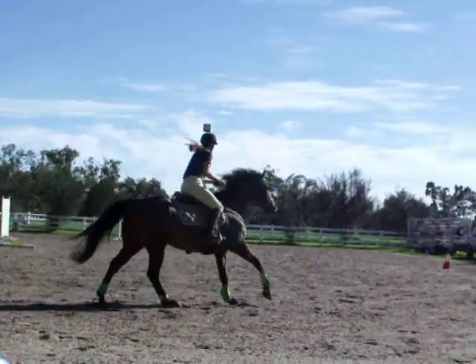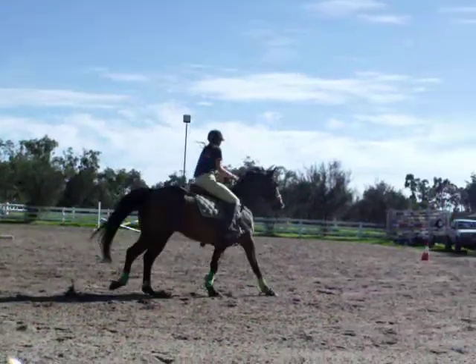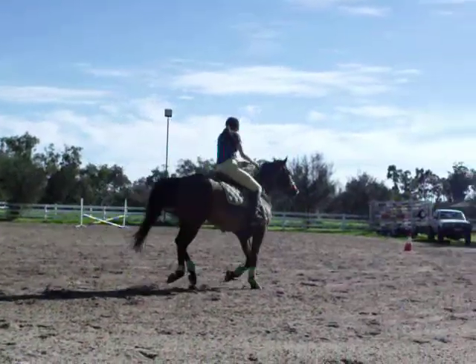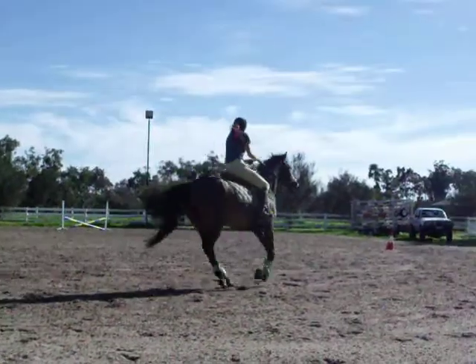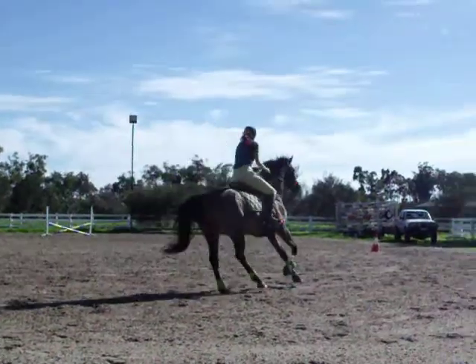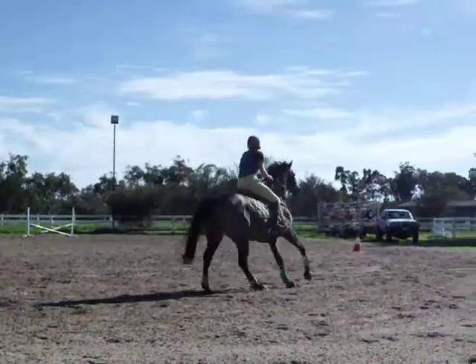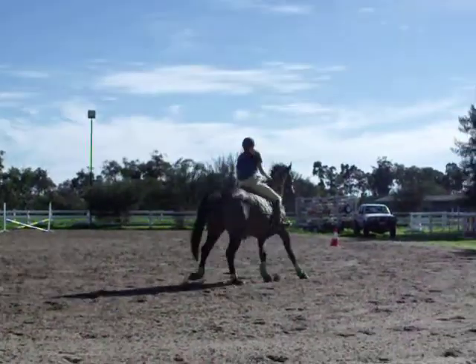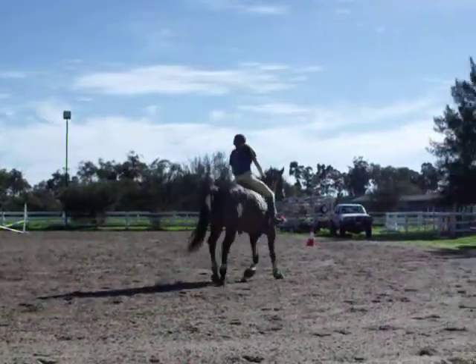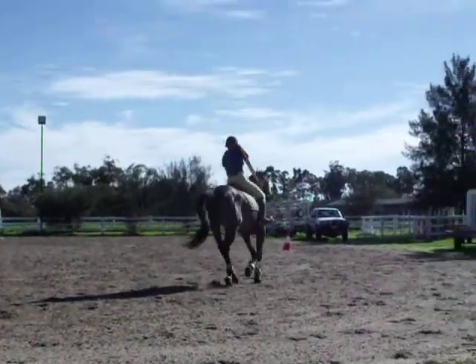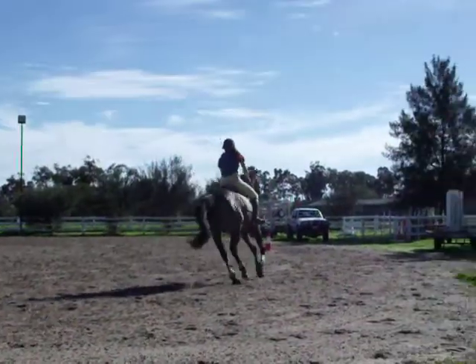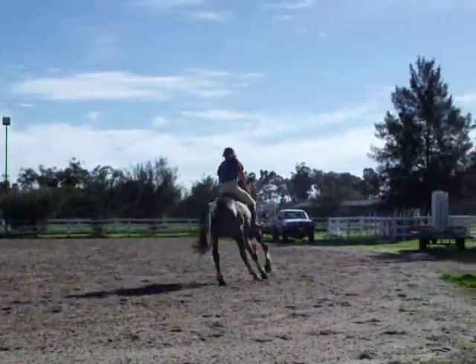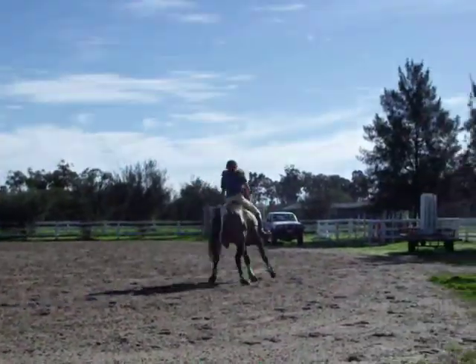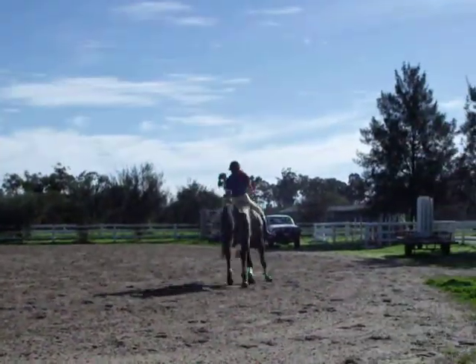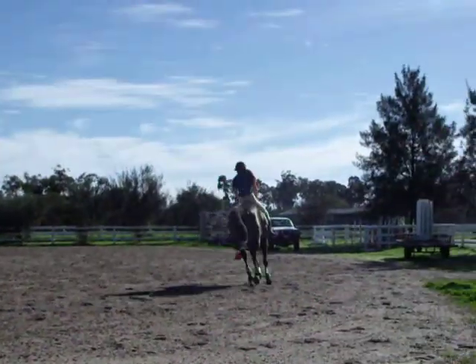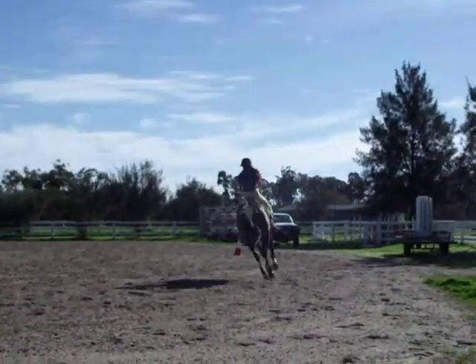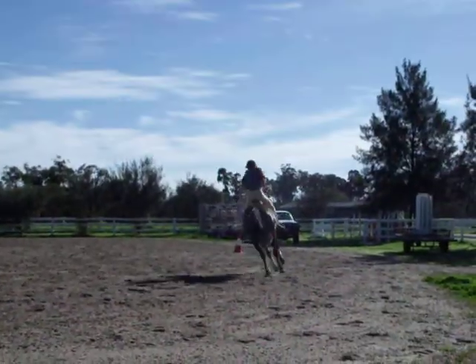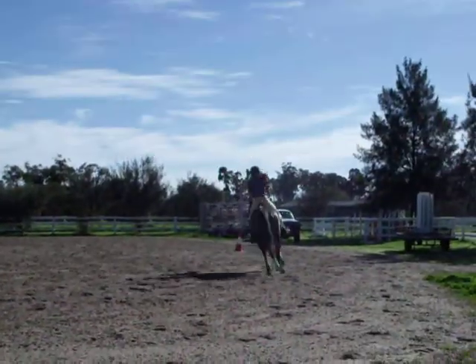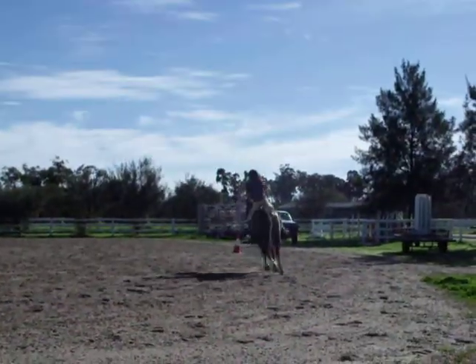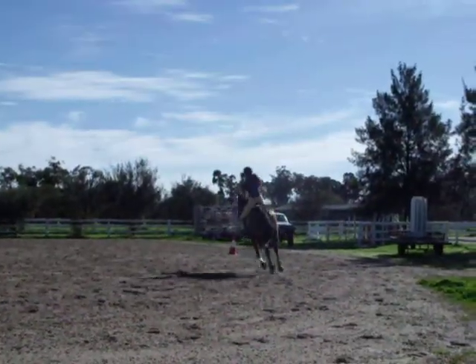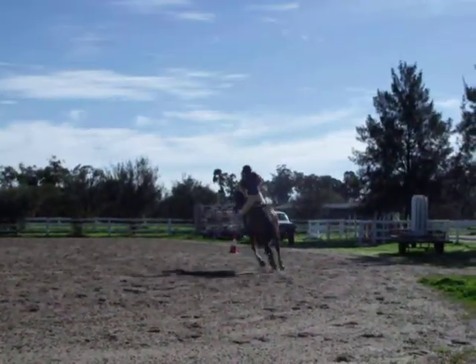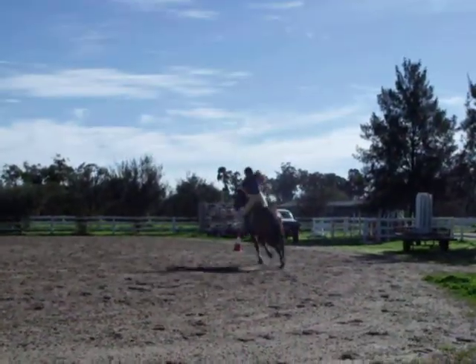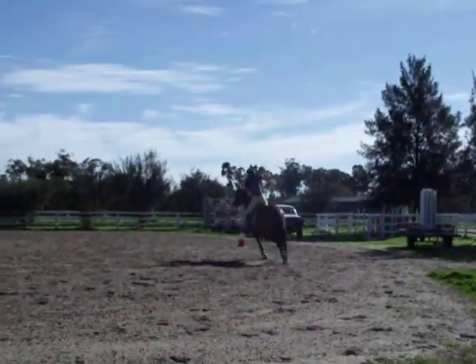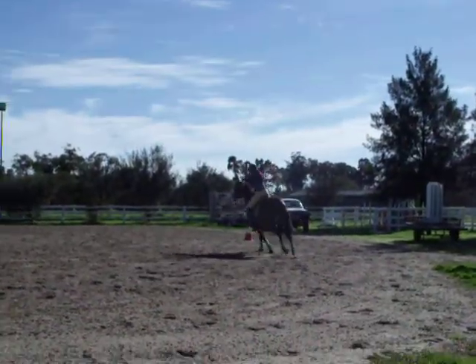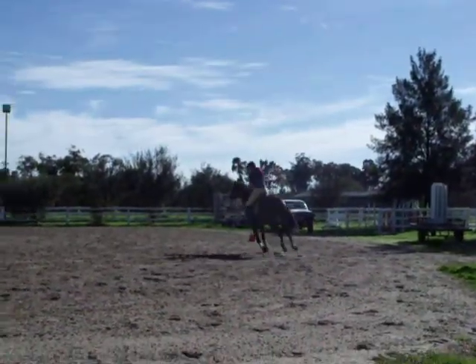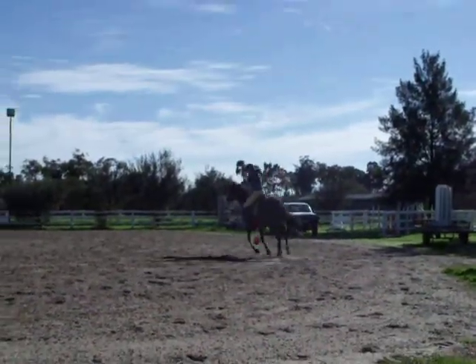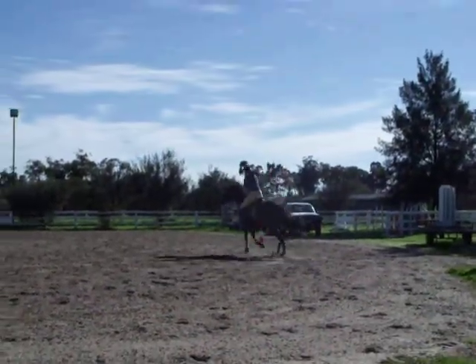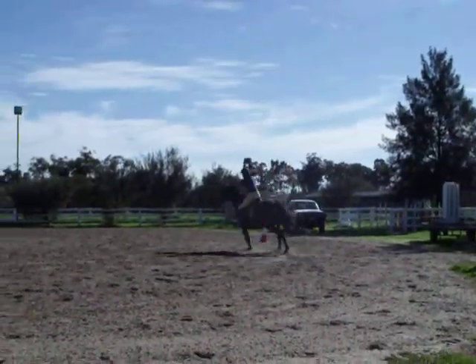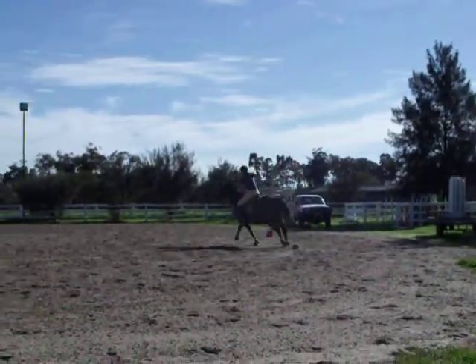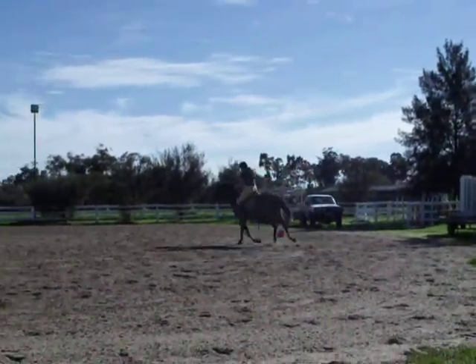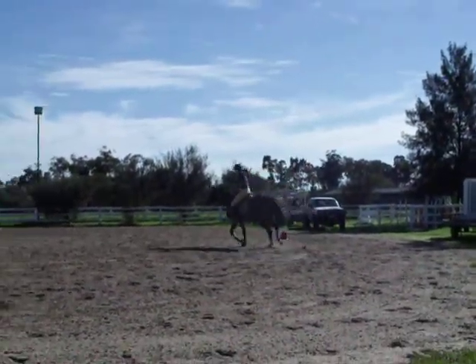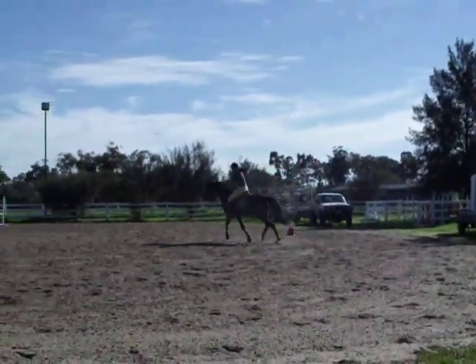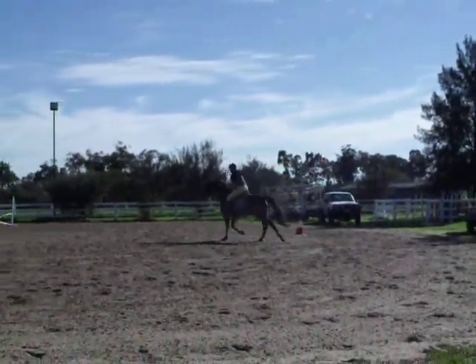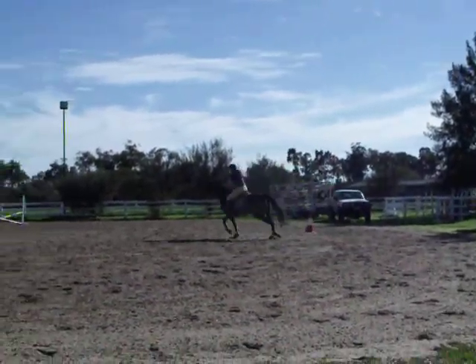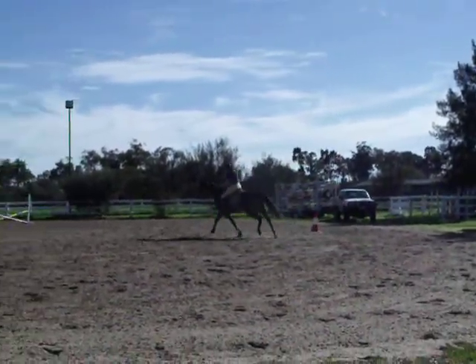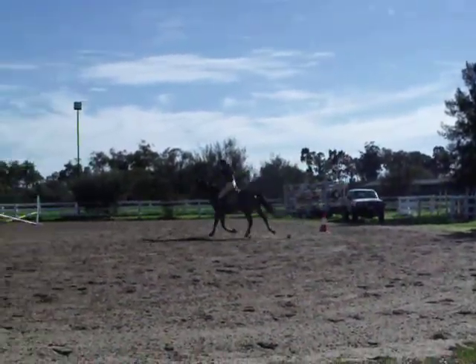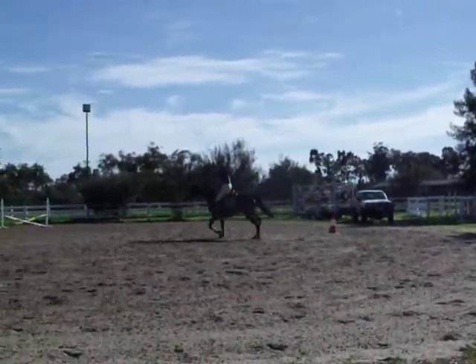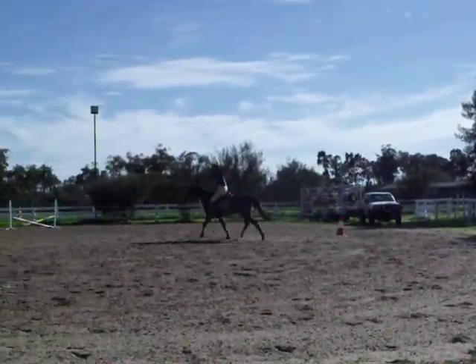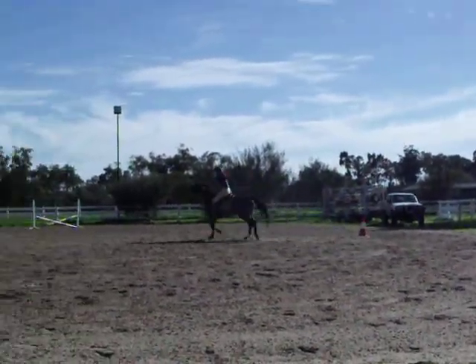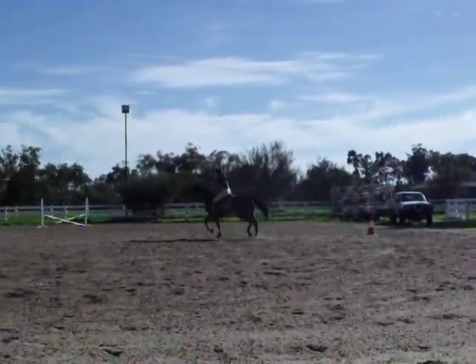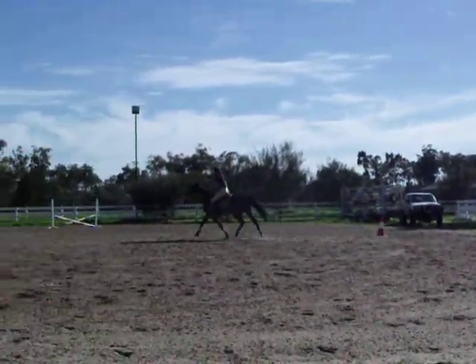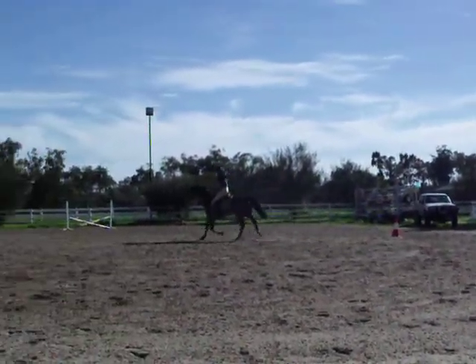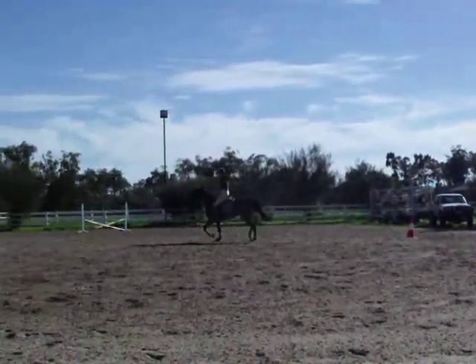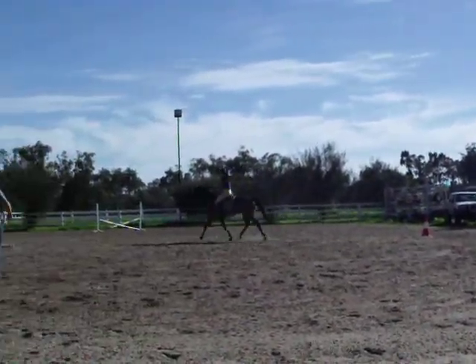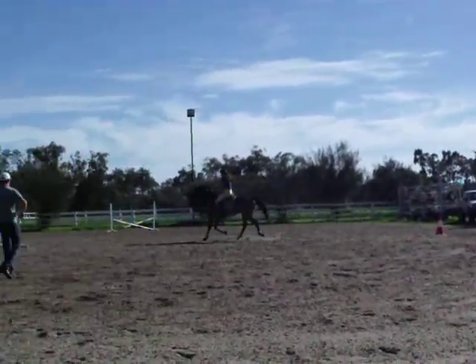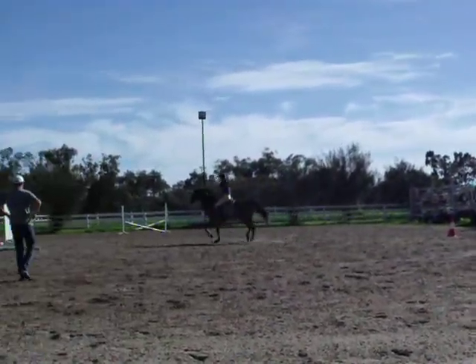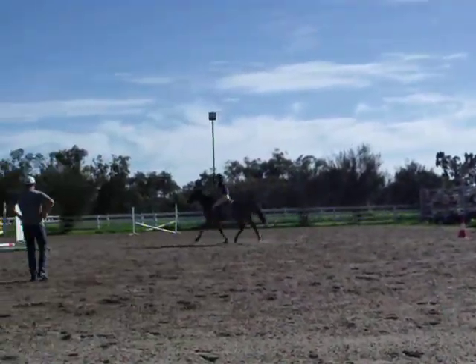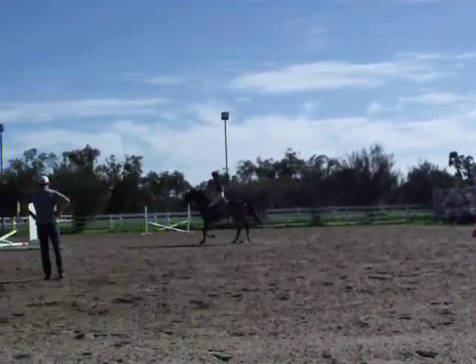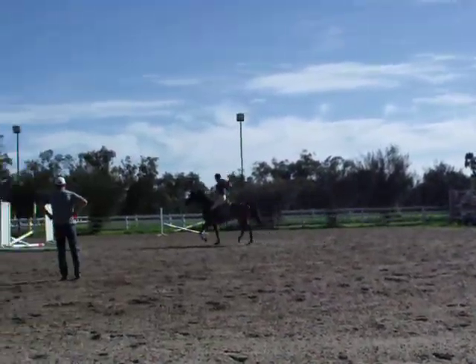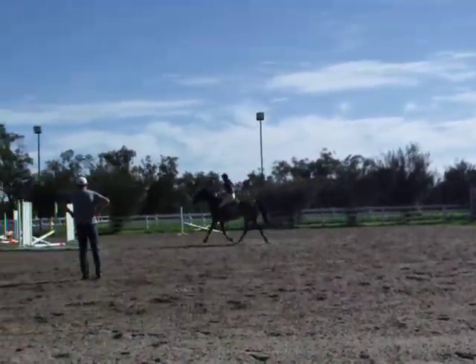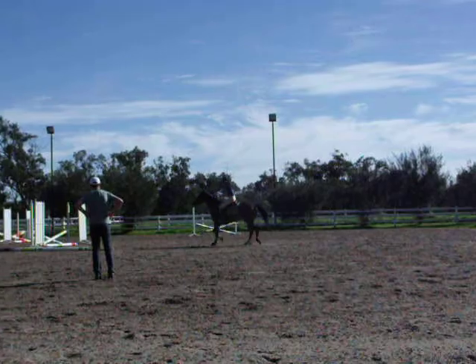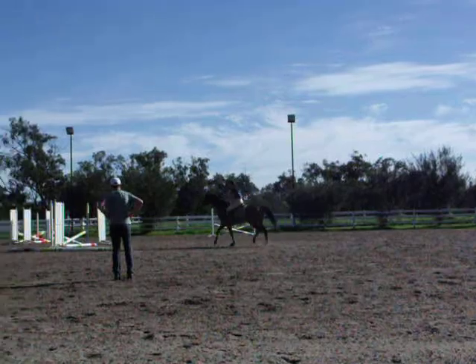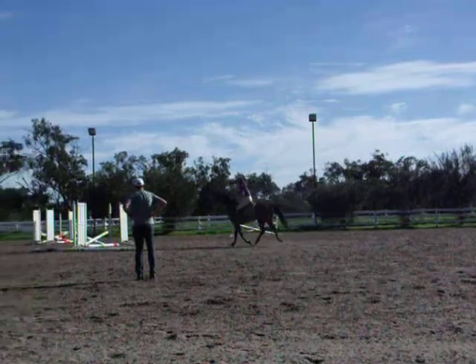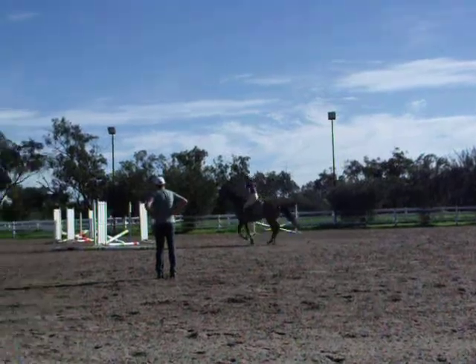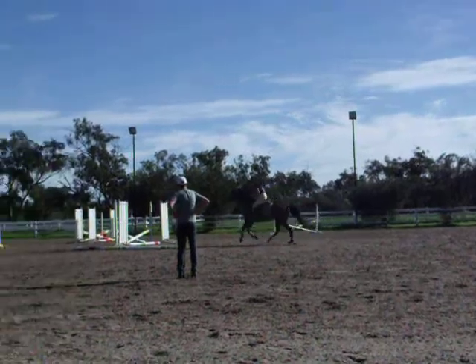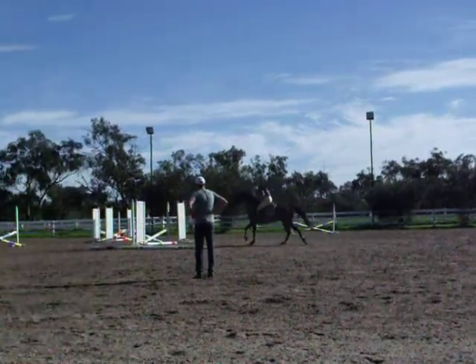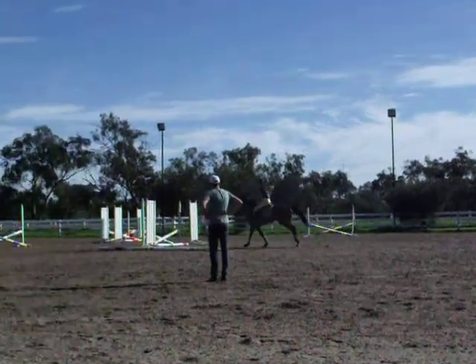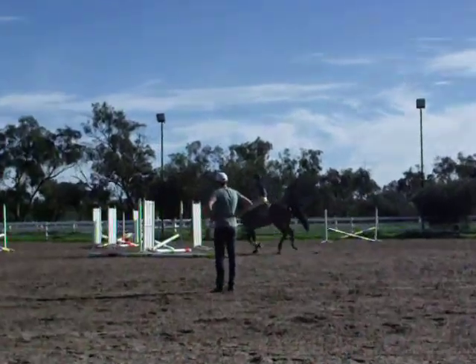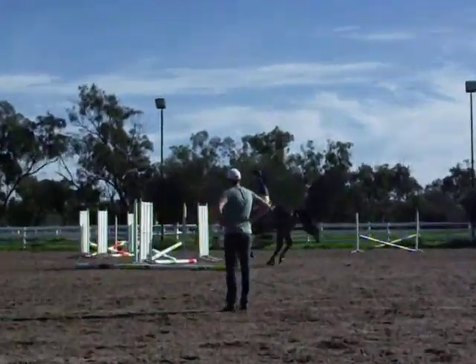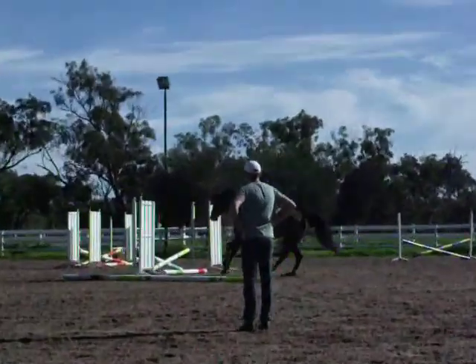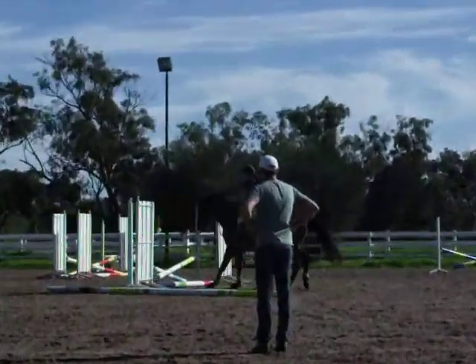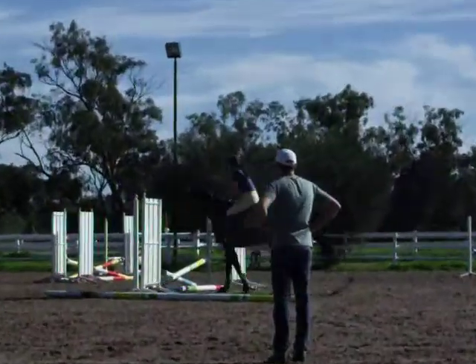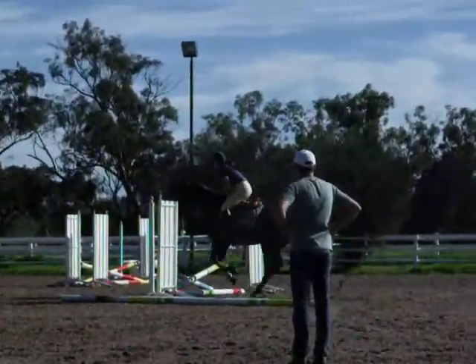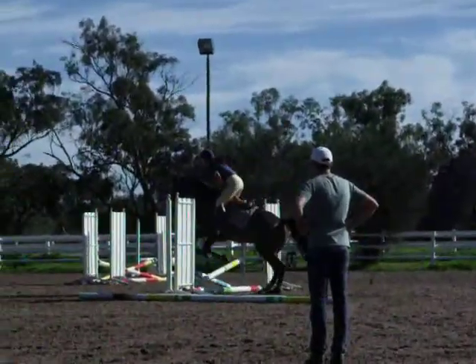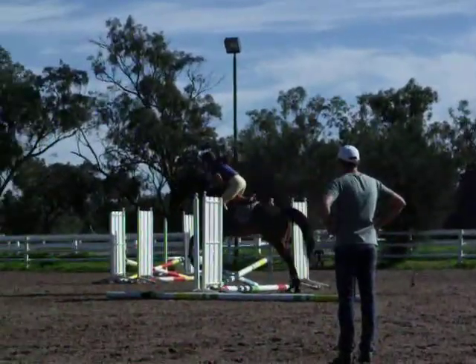Yeah. Otherwise he has this big trot run up and he goes for the last shot, like that.